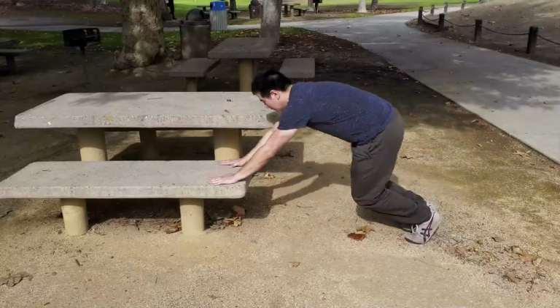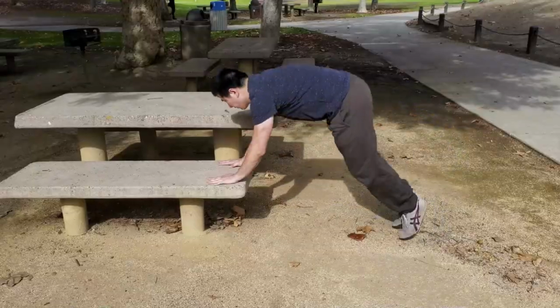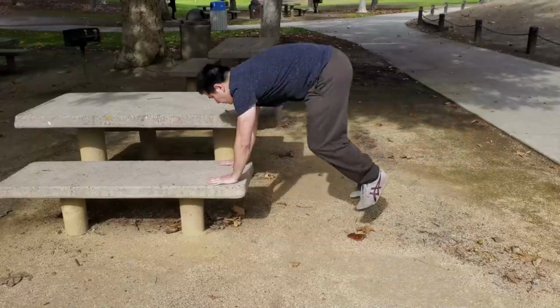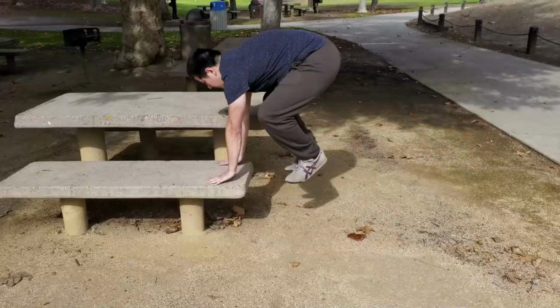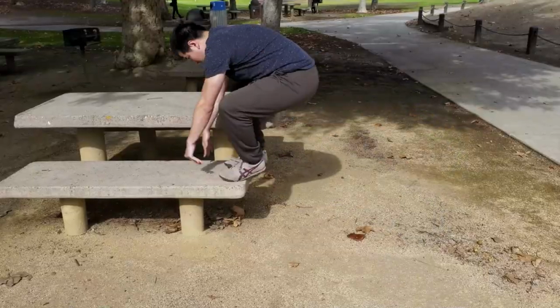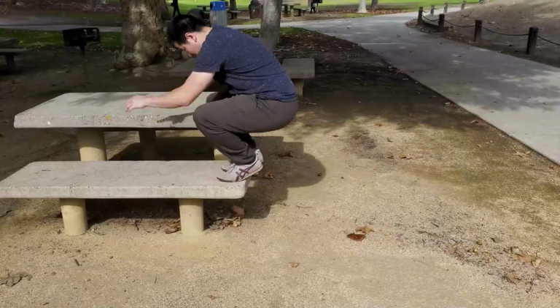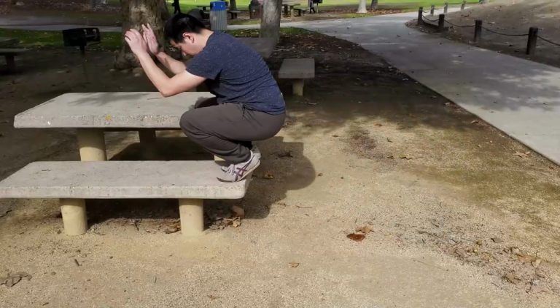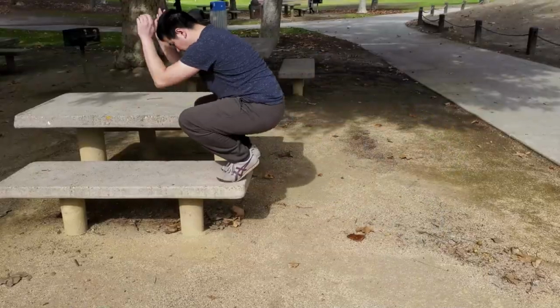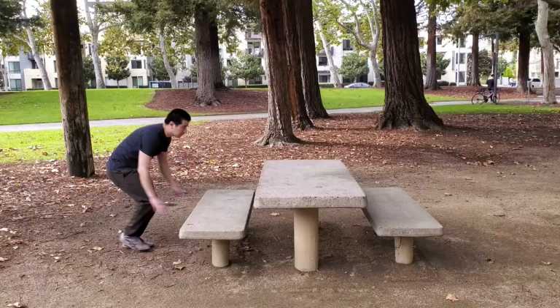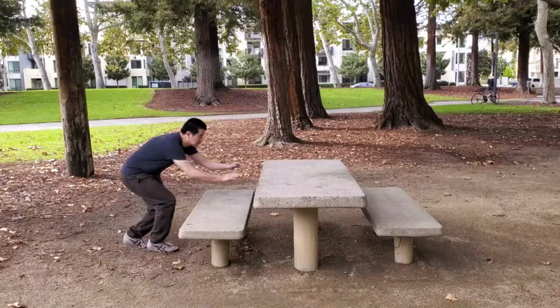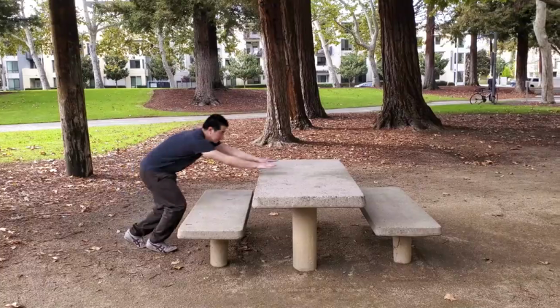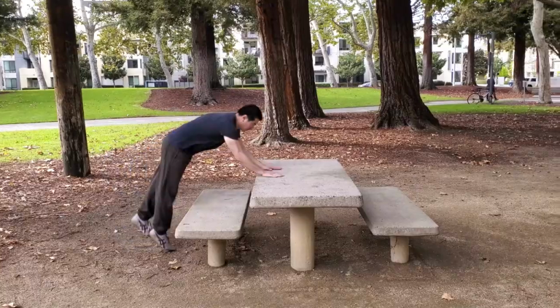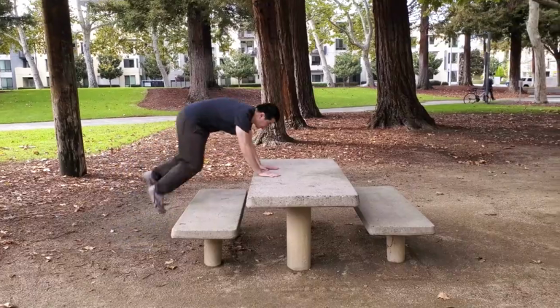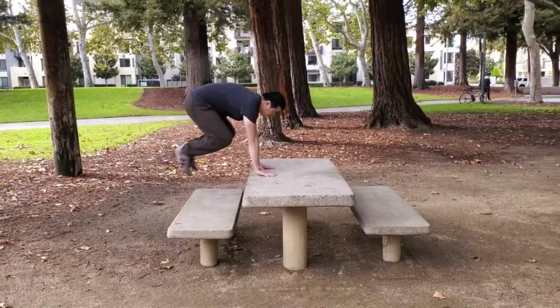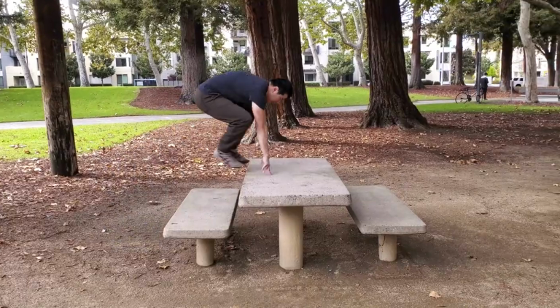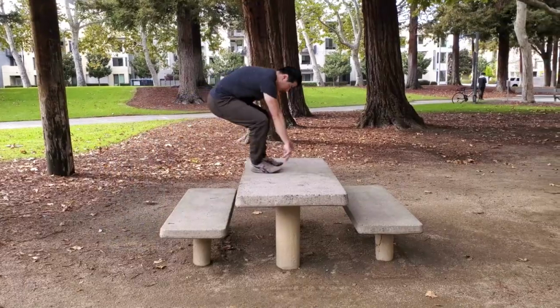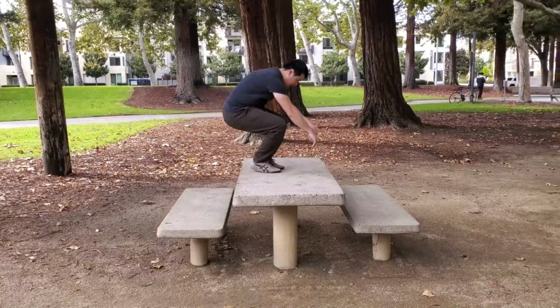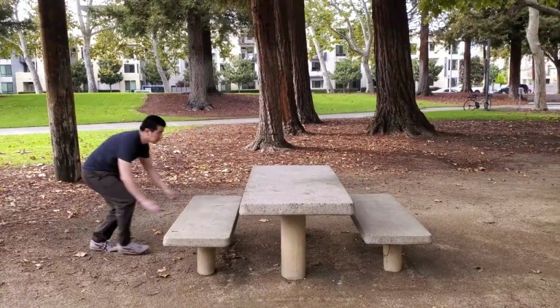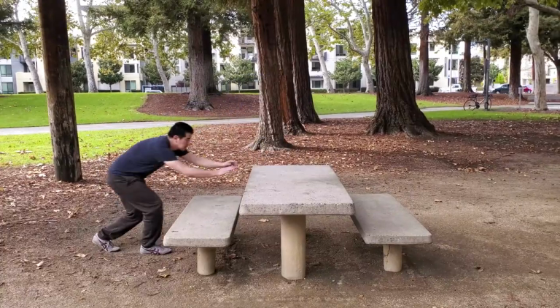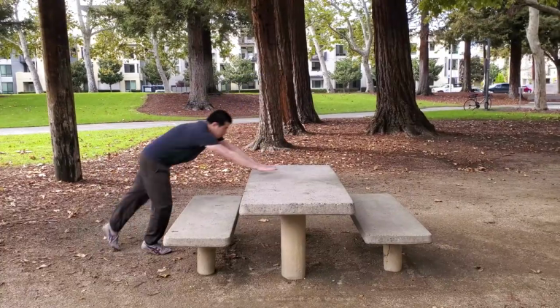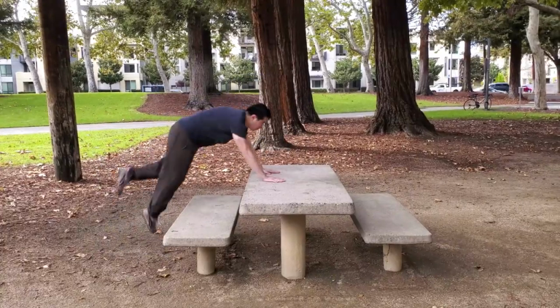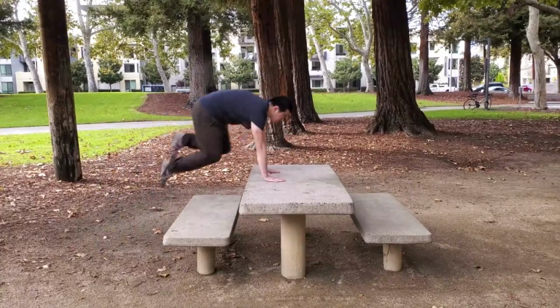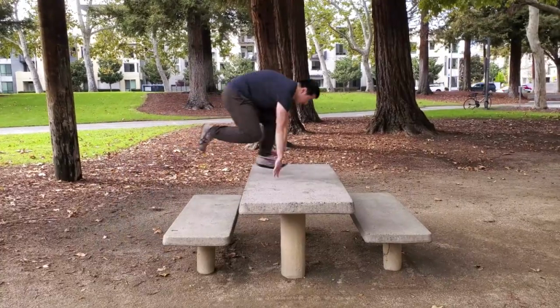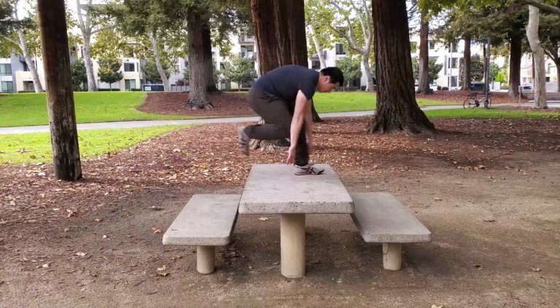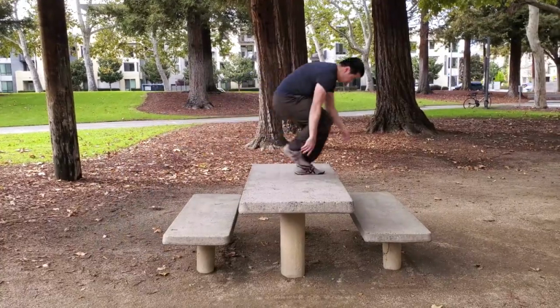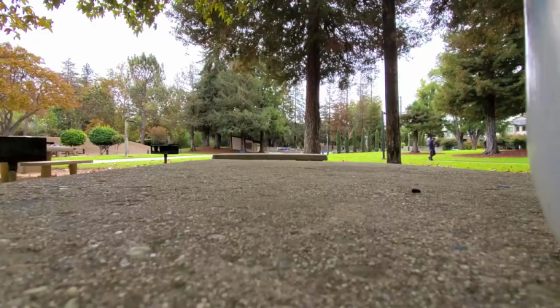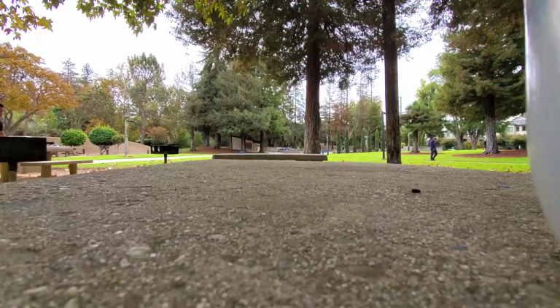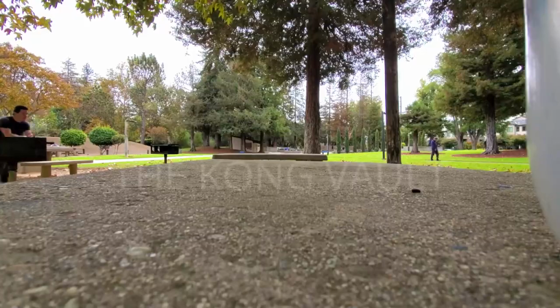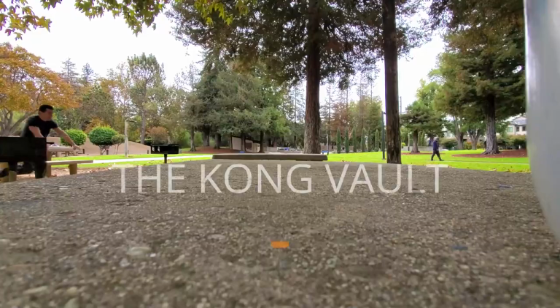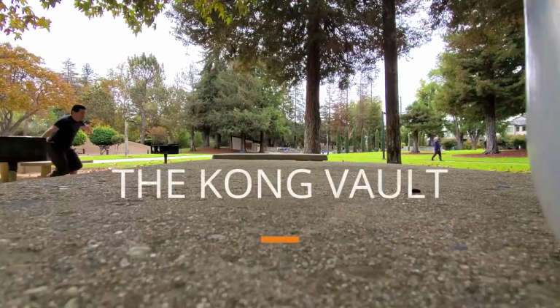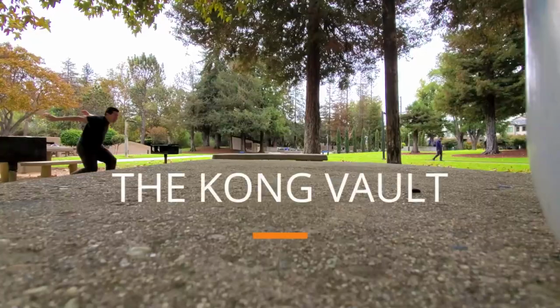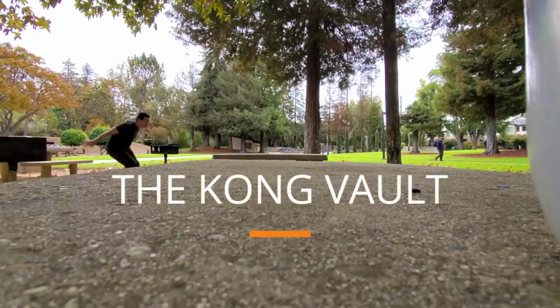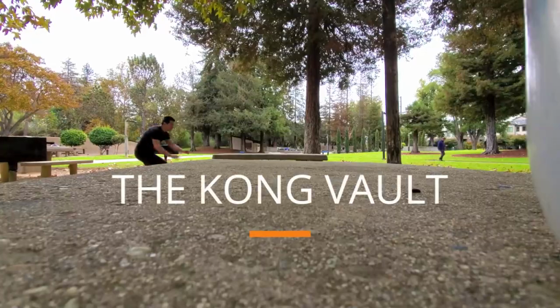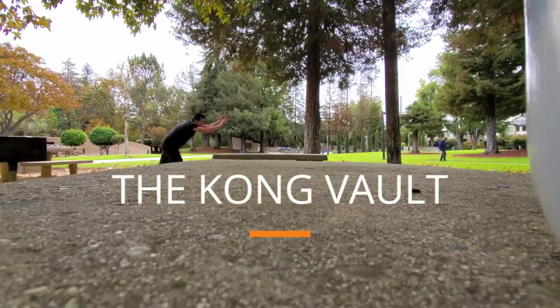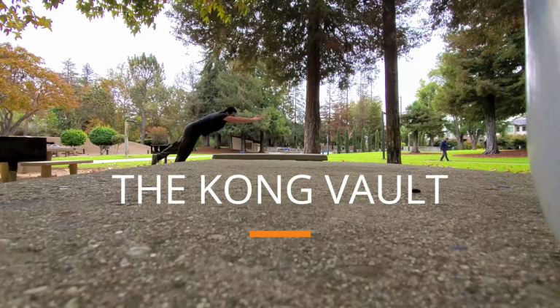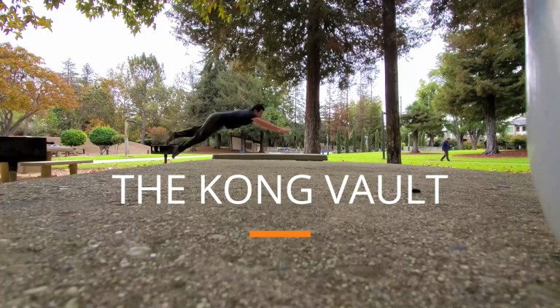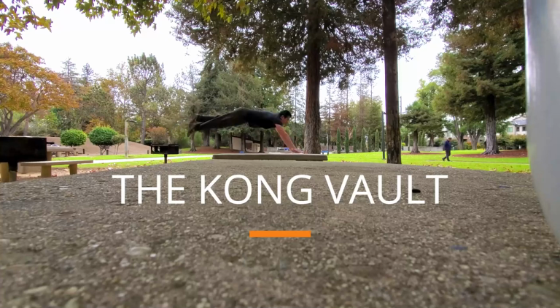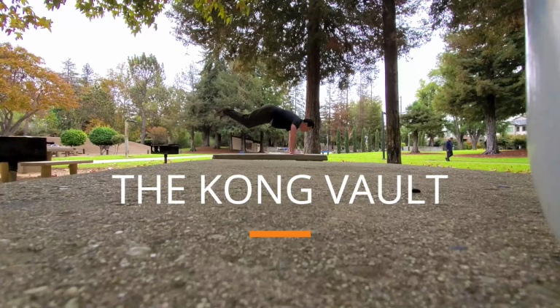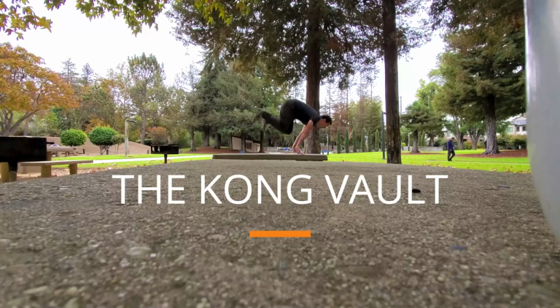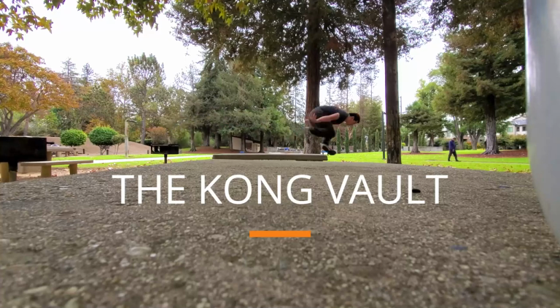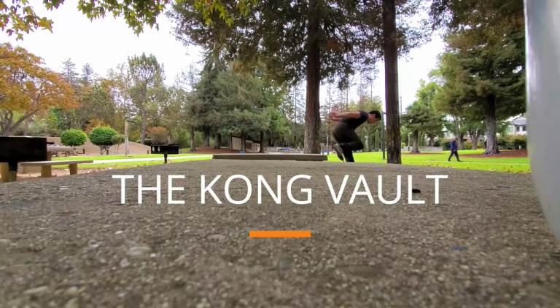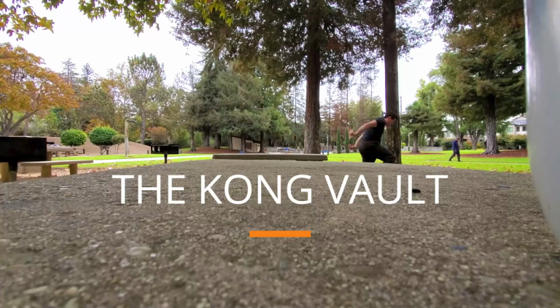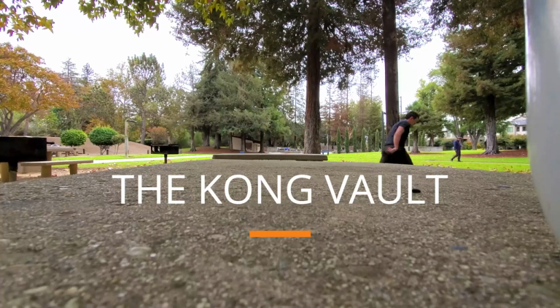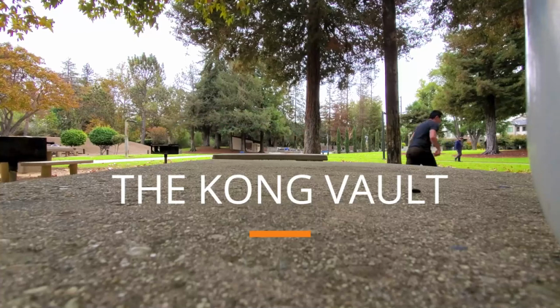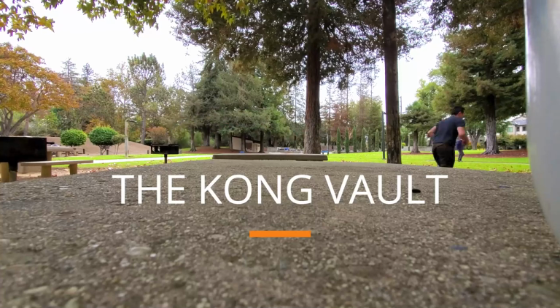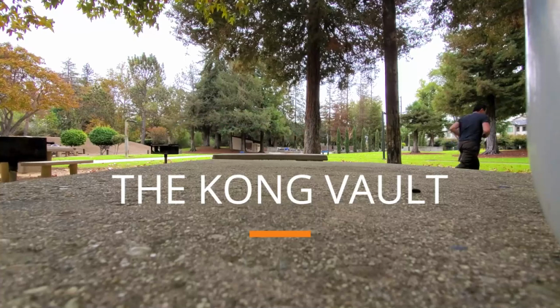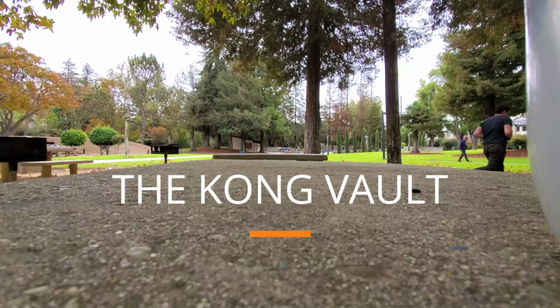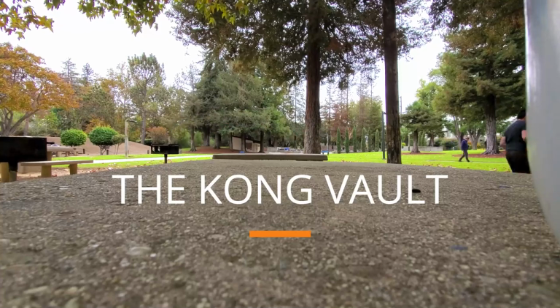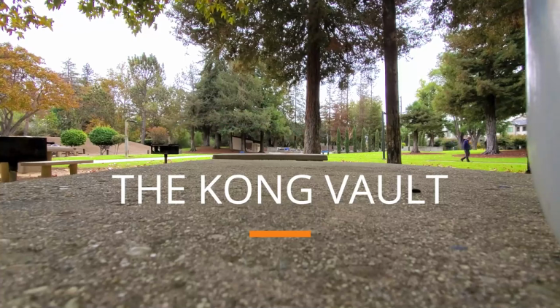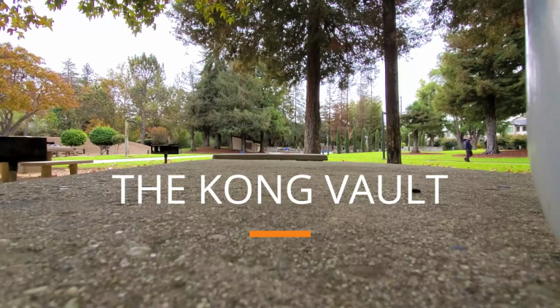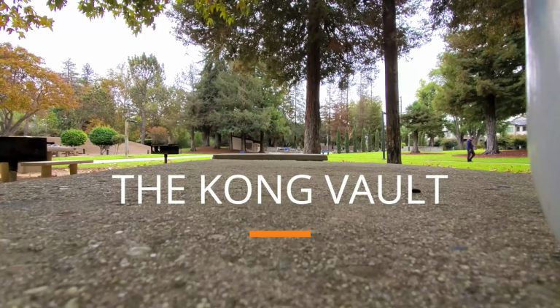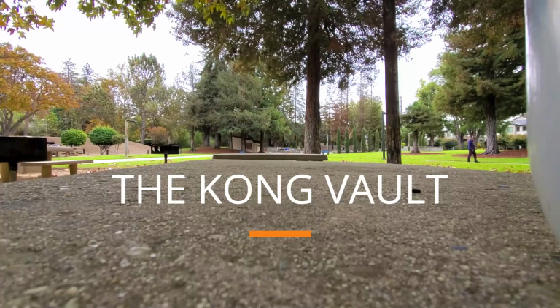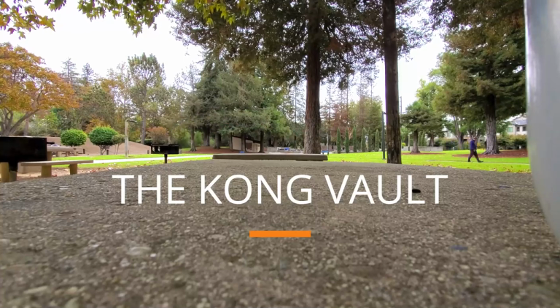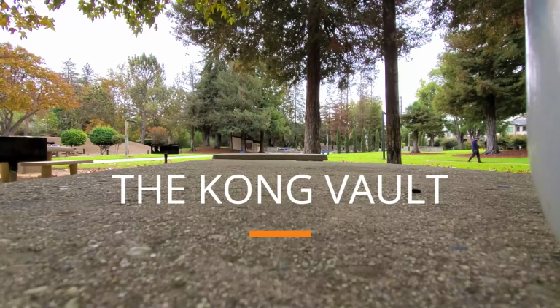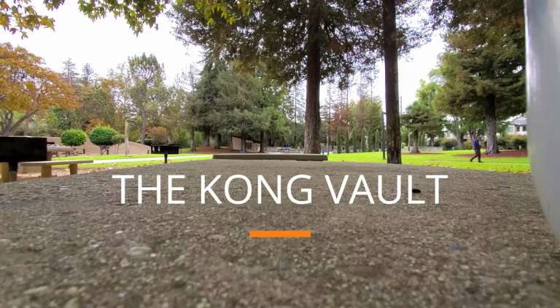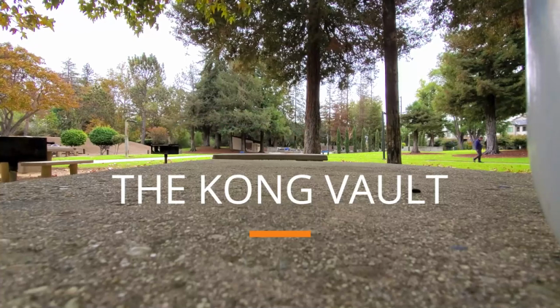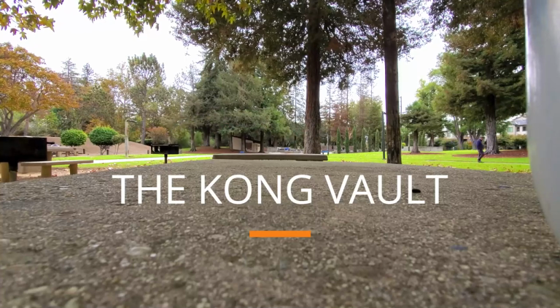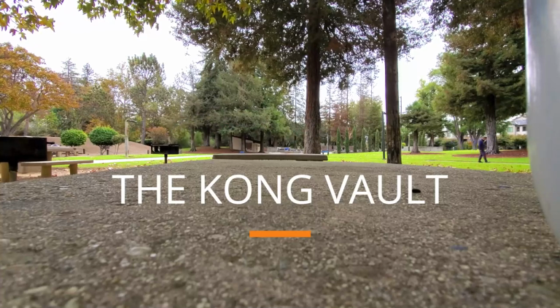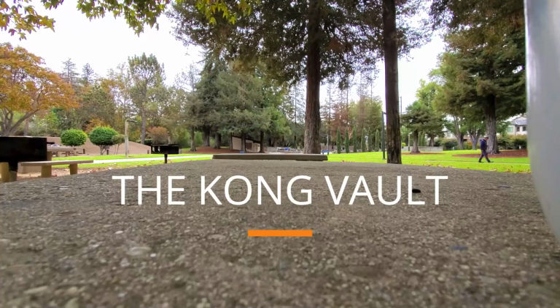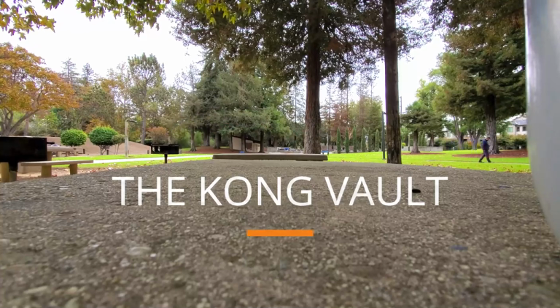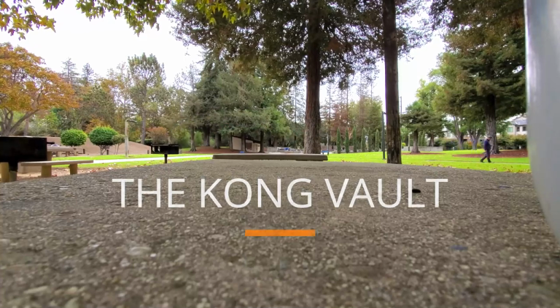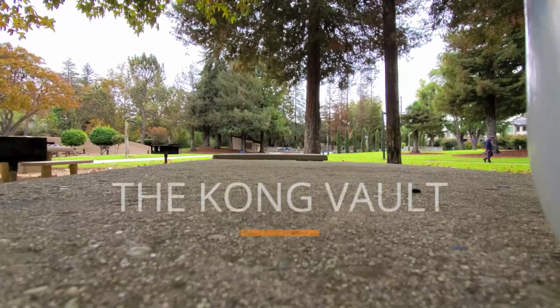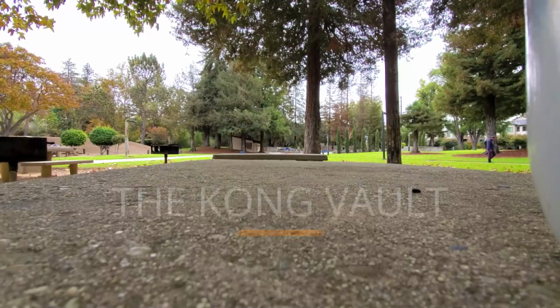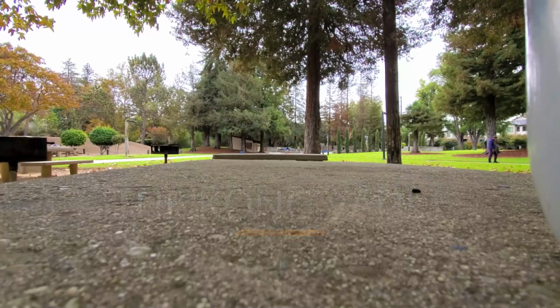Today we're going to be learning the Kong vault. In one minute, you should have the tools to start practicing, no matter what your skill or fitness level.